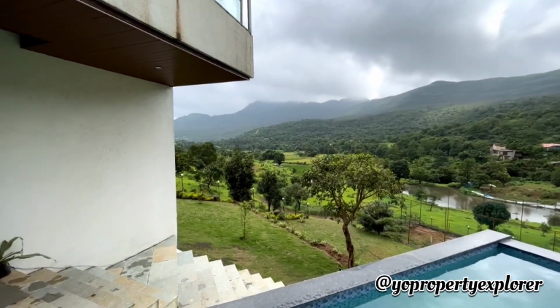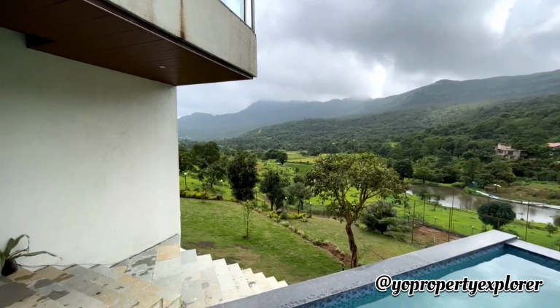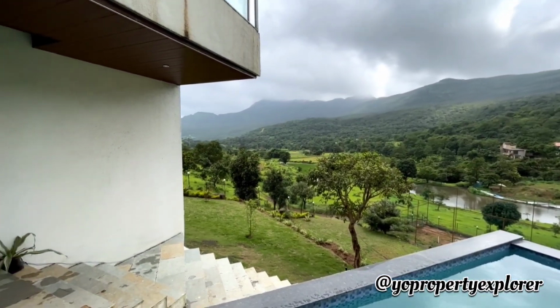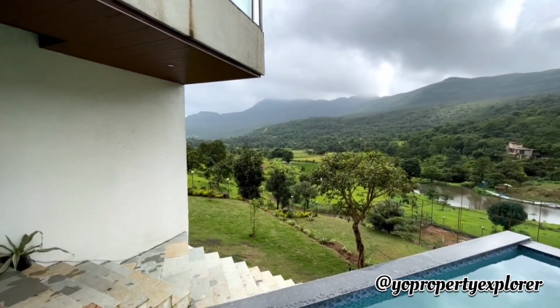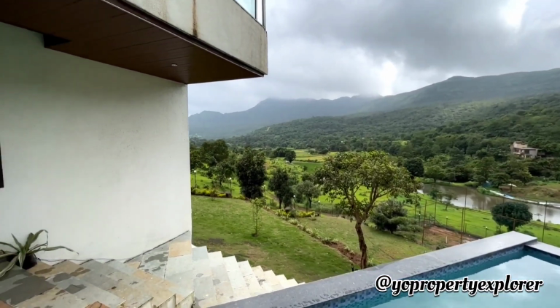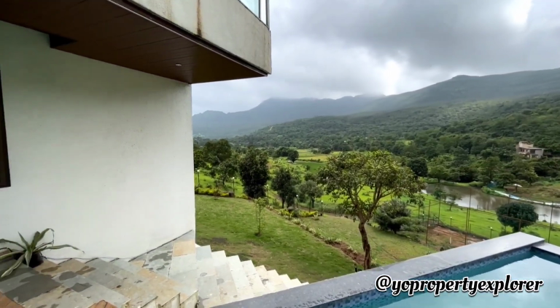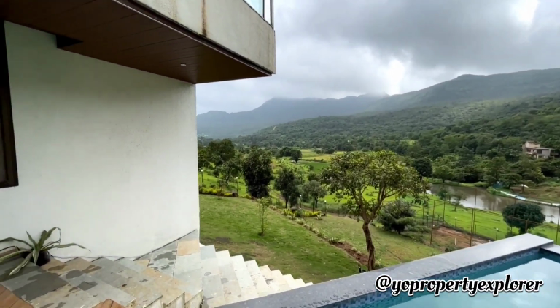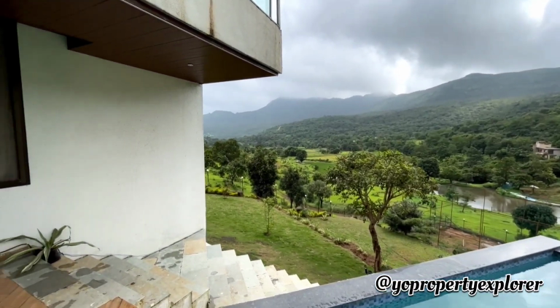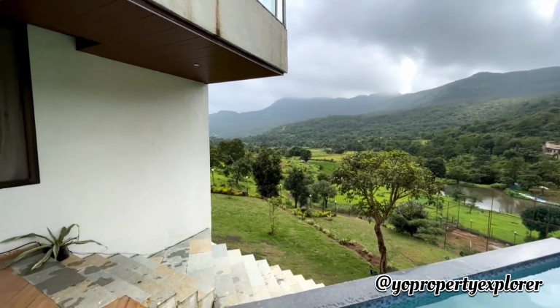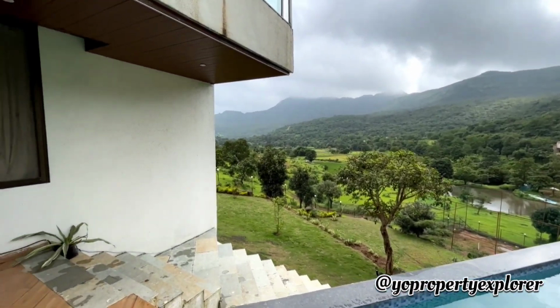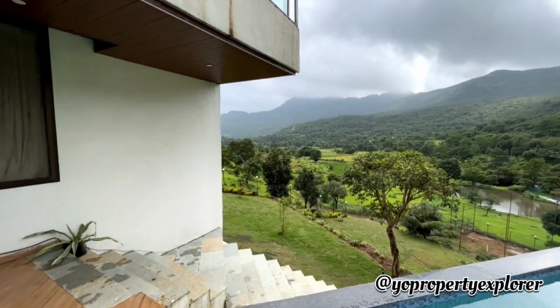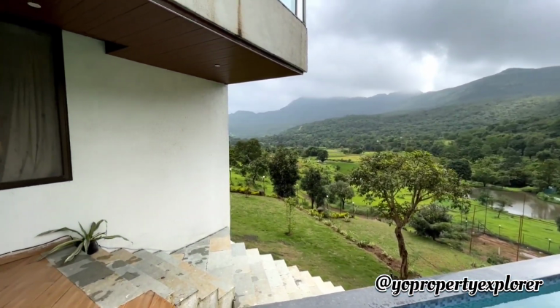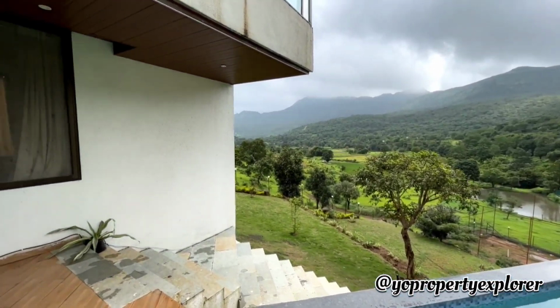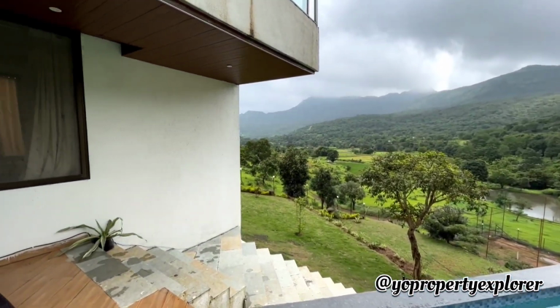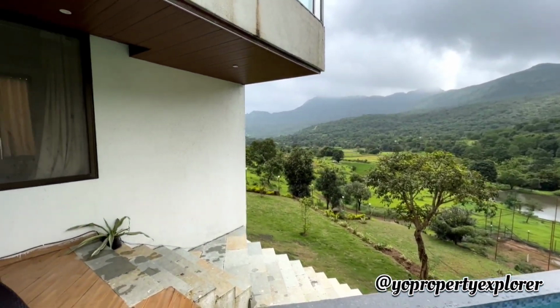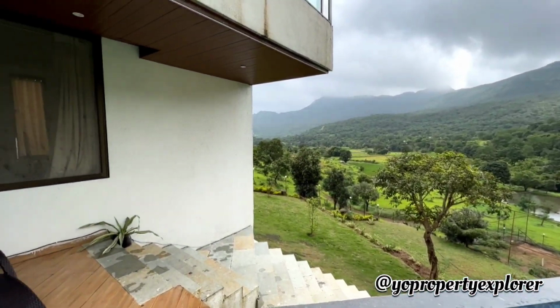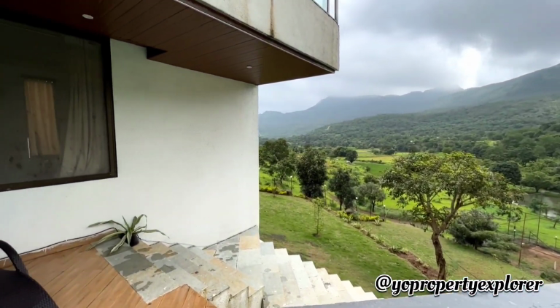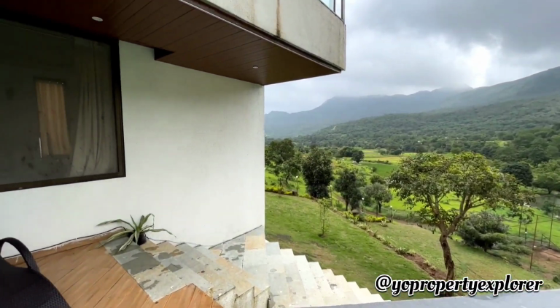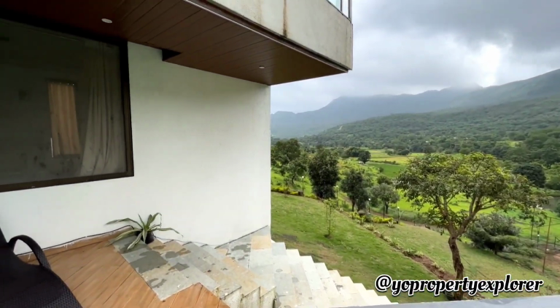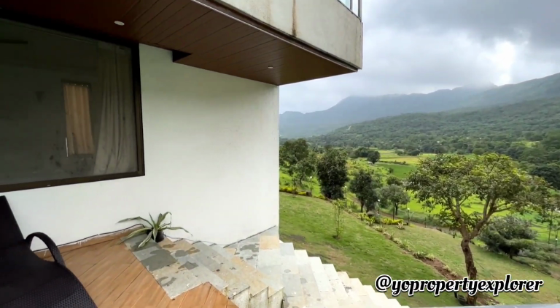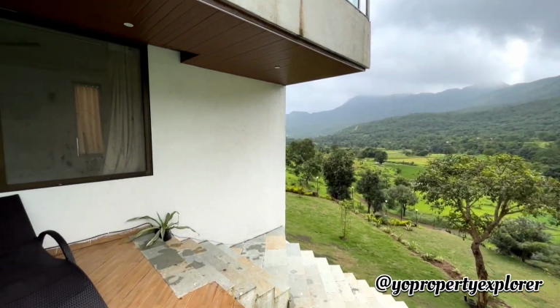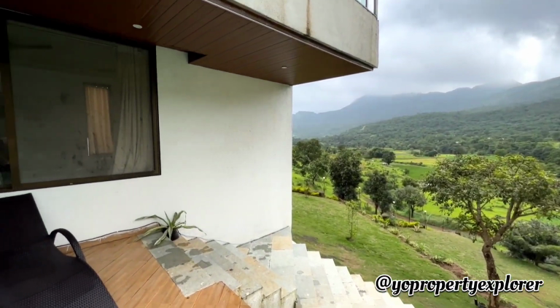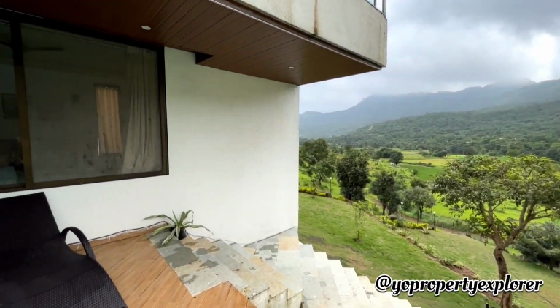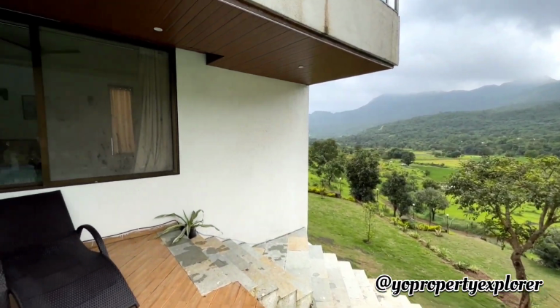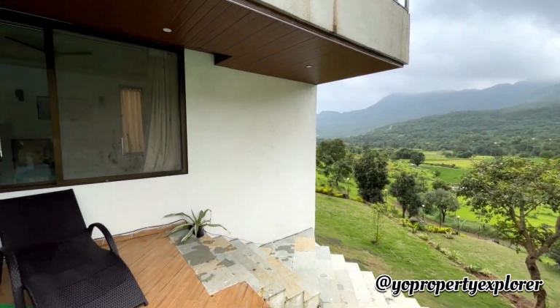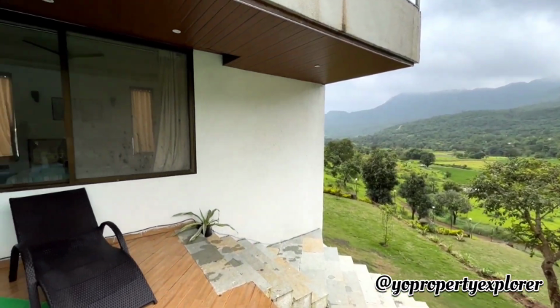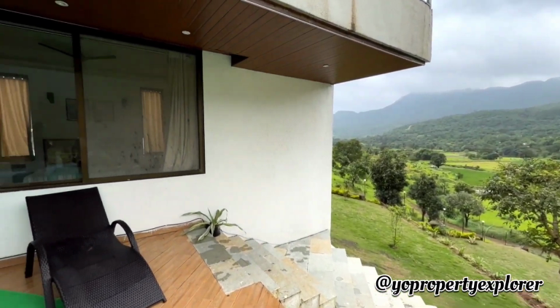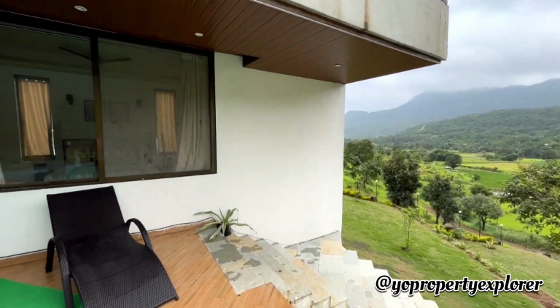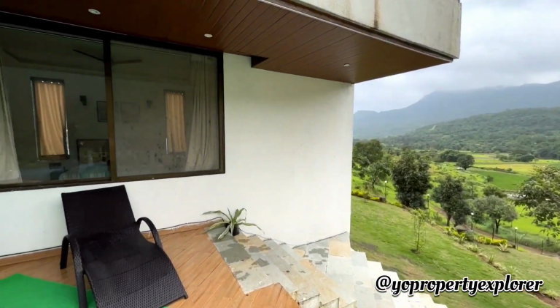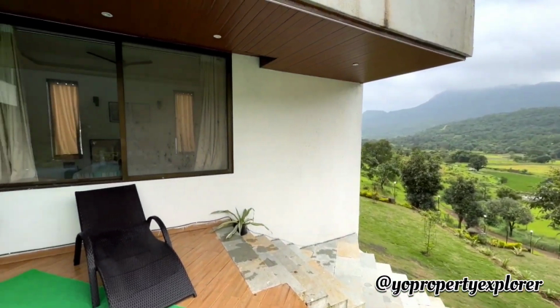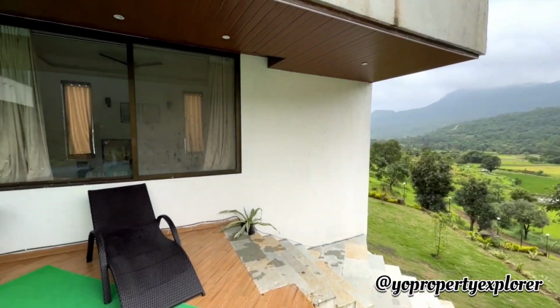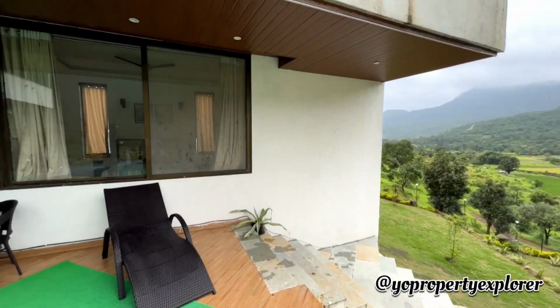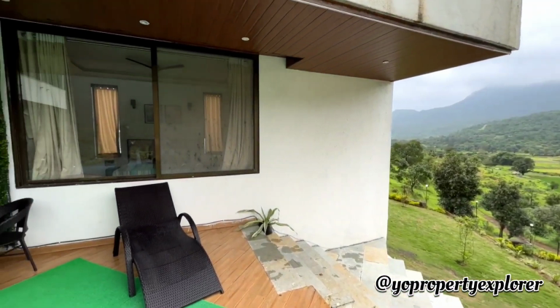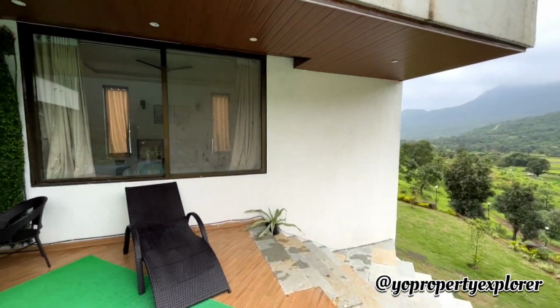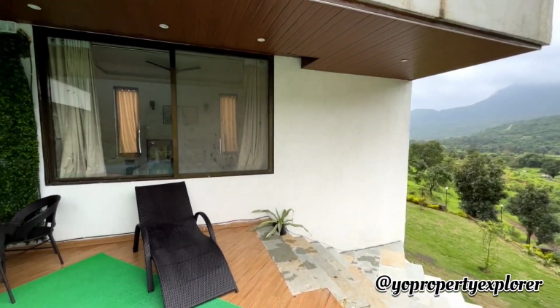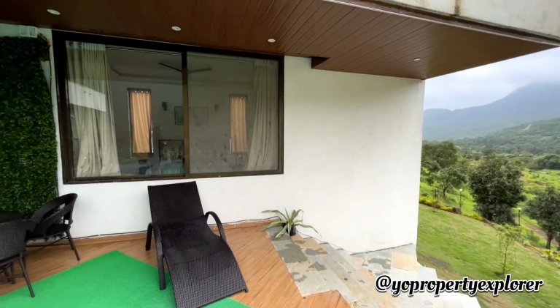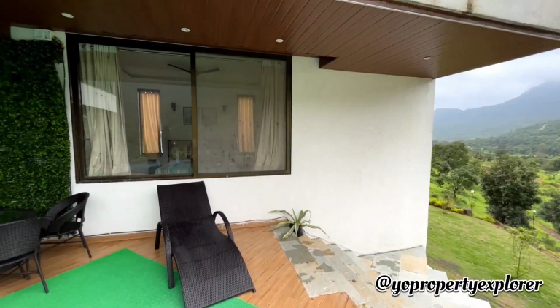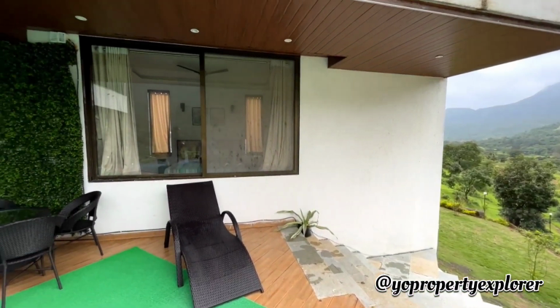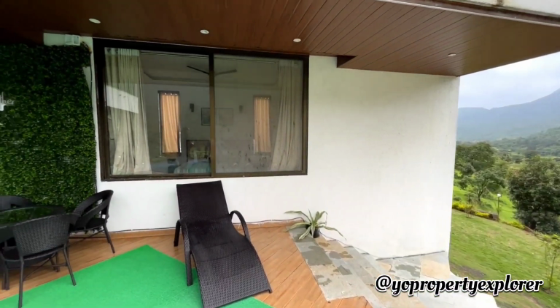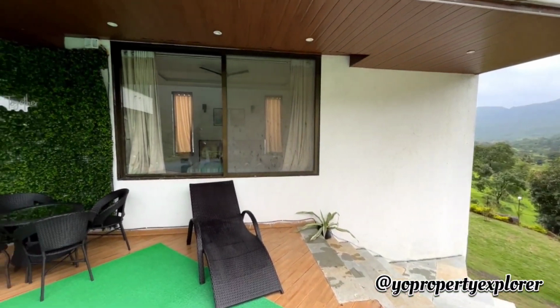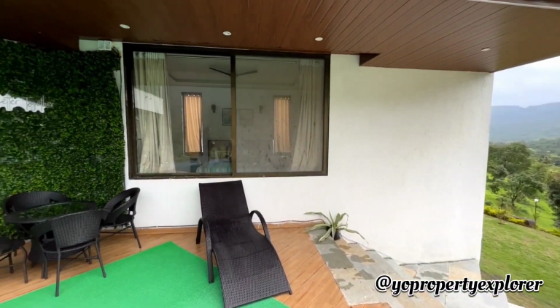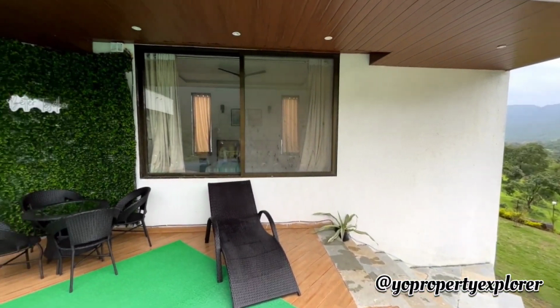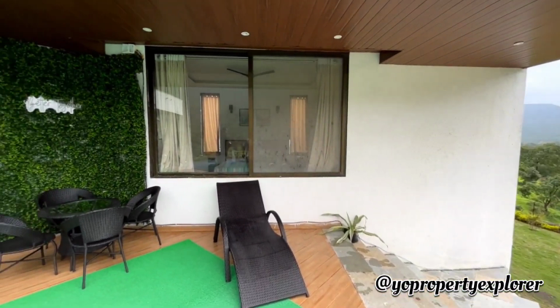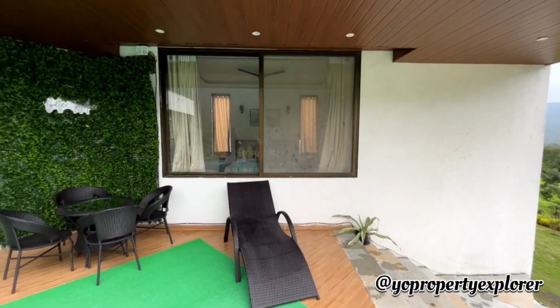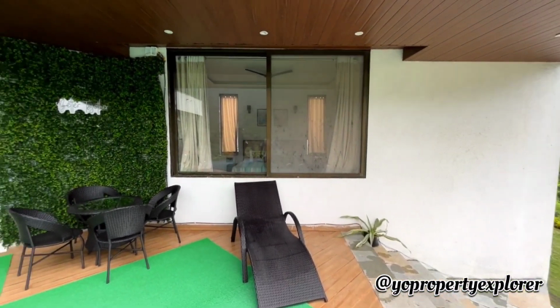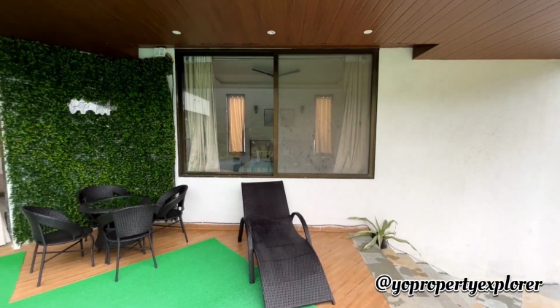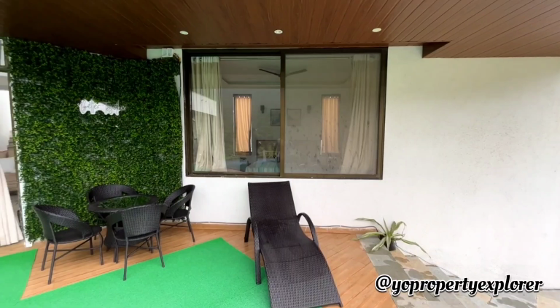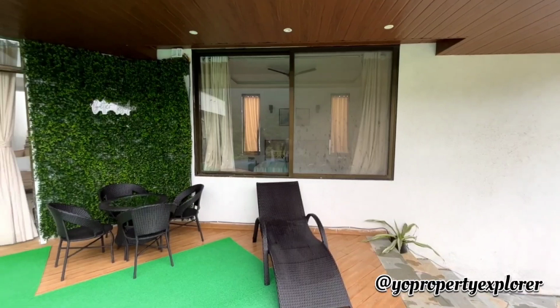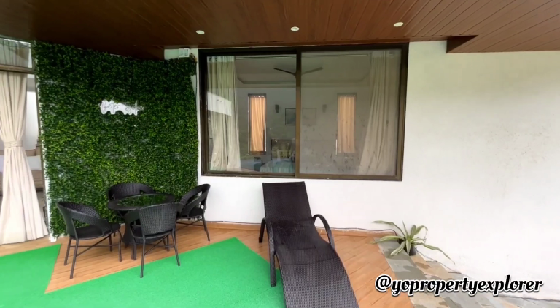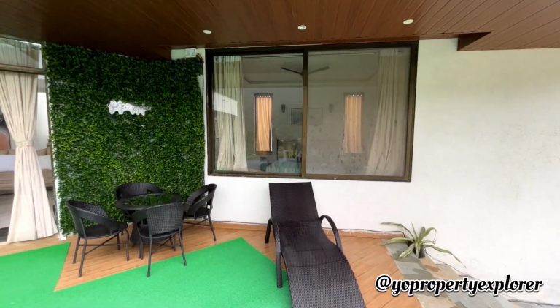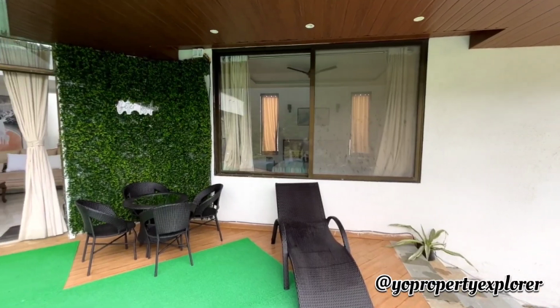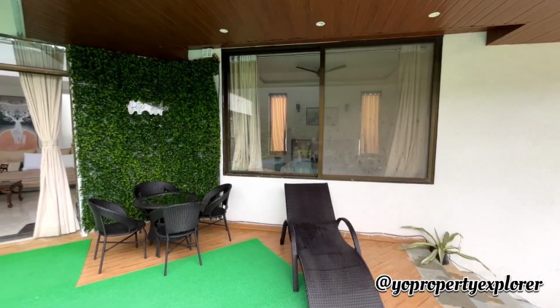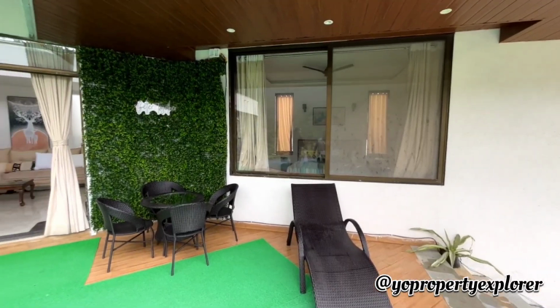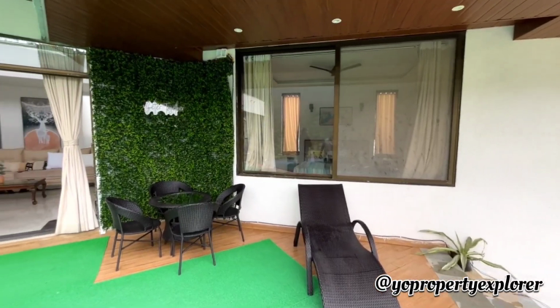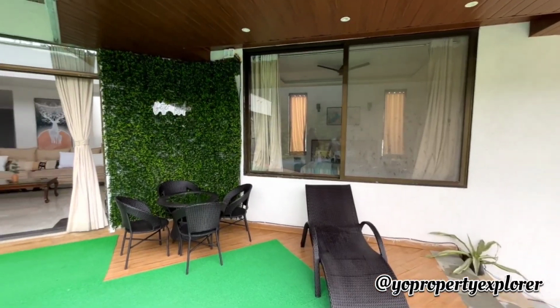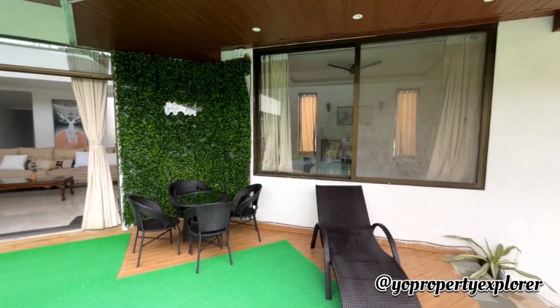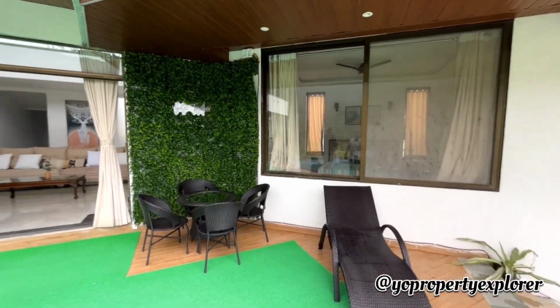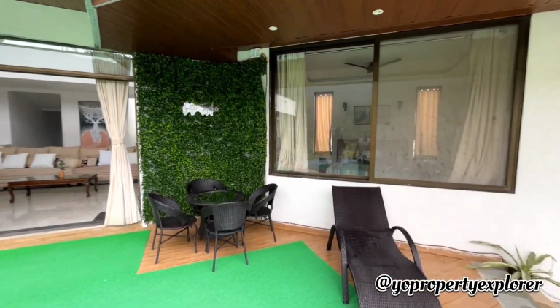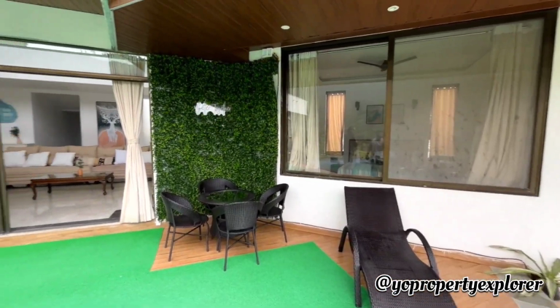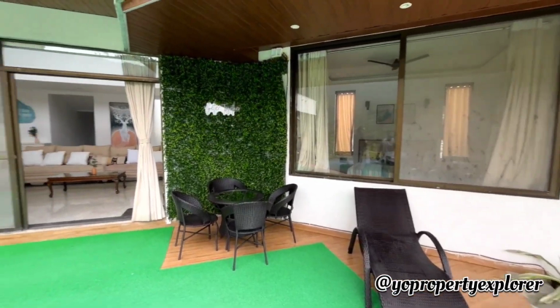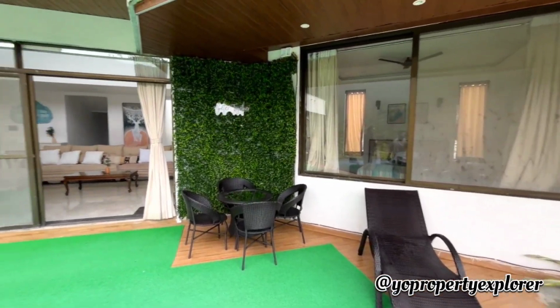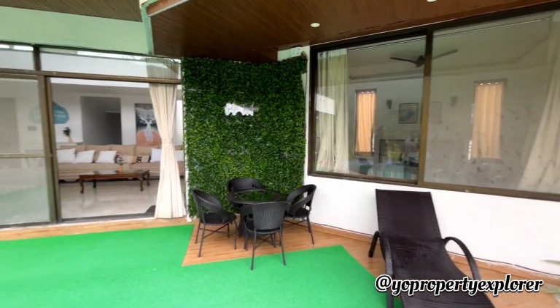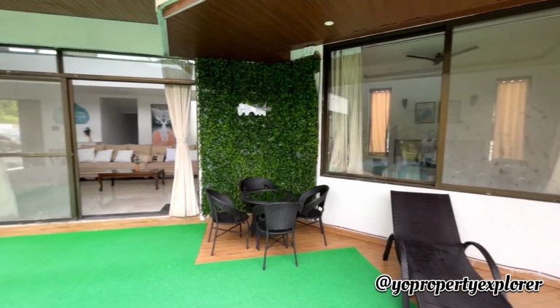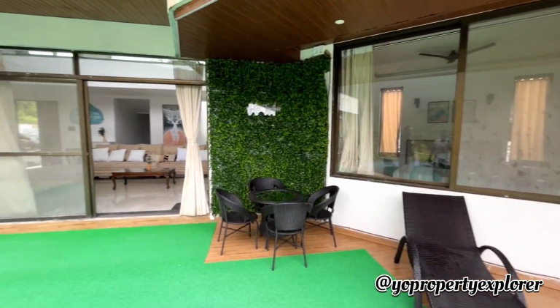This comes with an infinity pool, it's got a terrace, gardens, lawns, and definitely a play area.